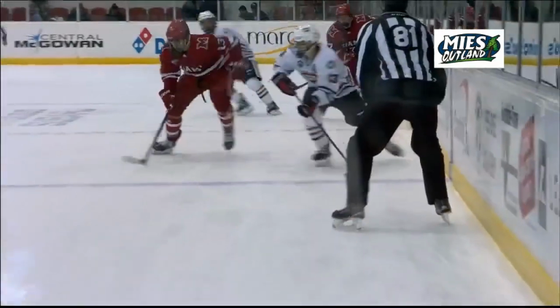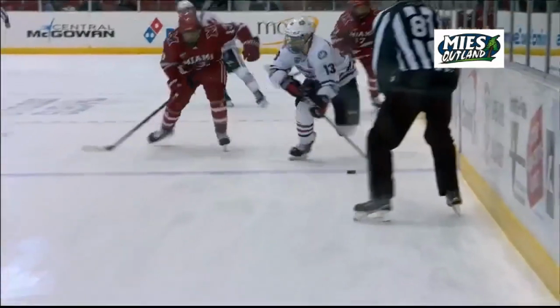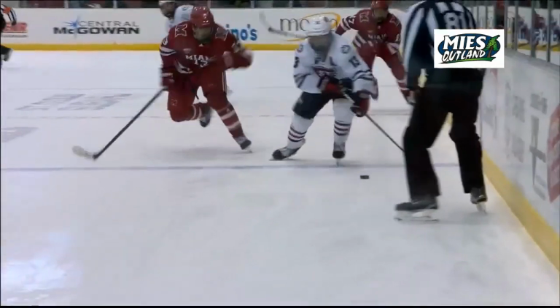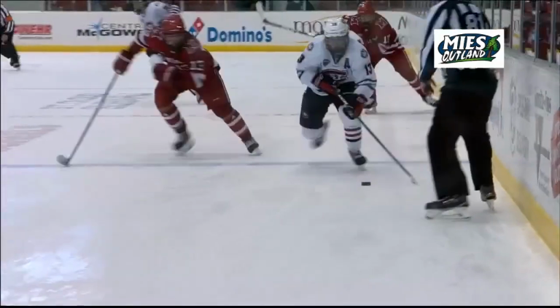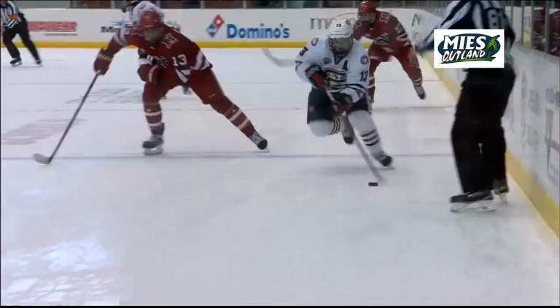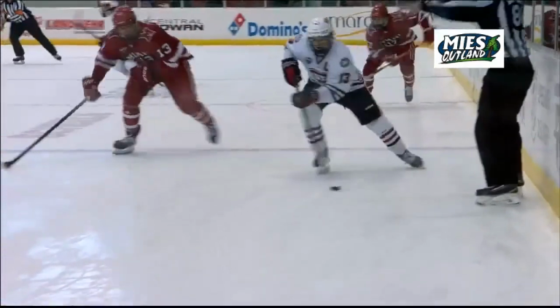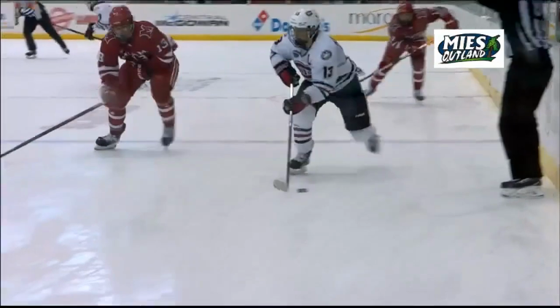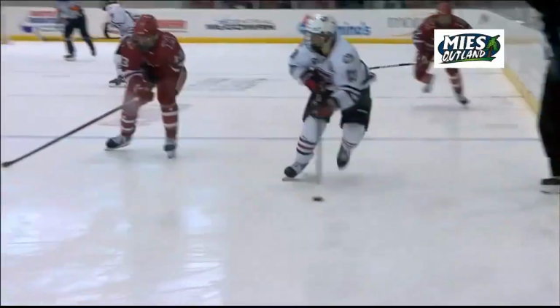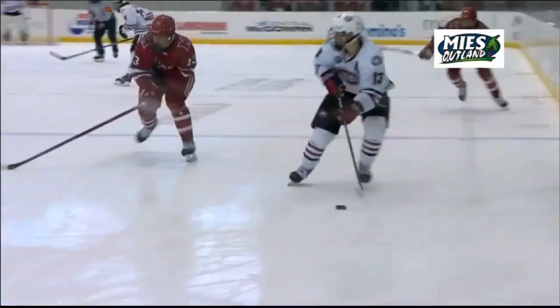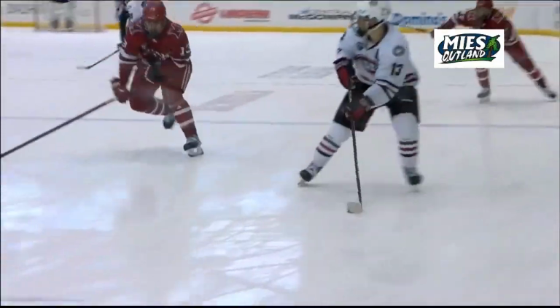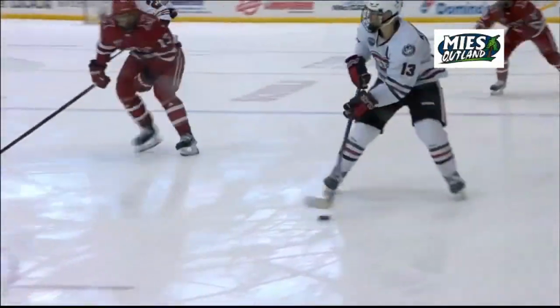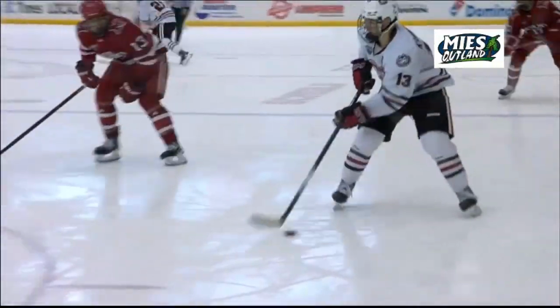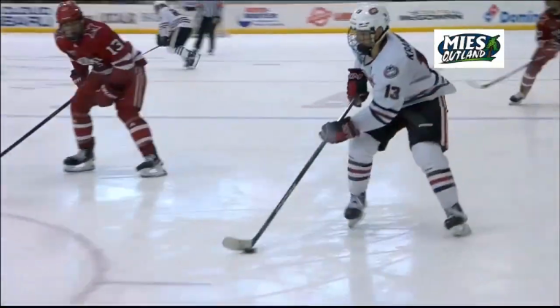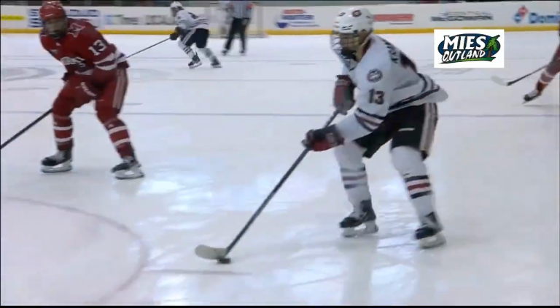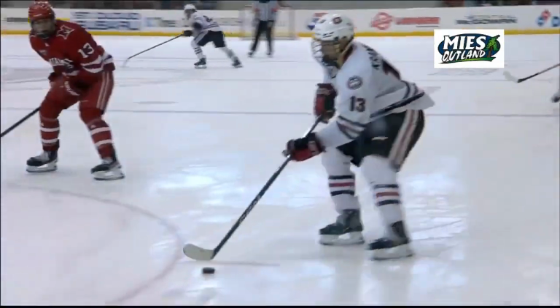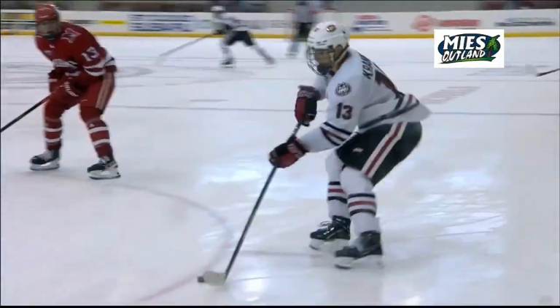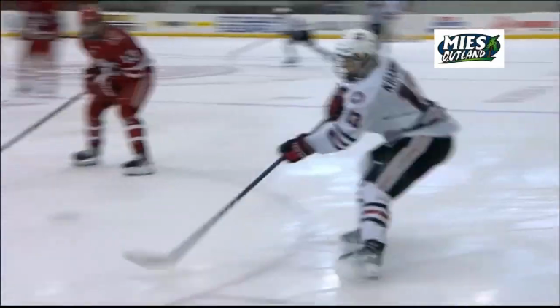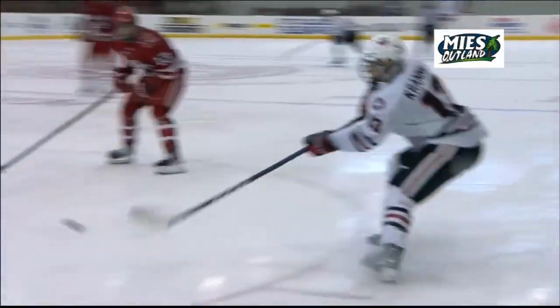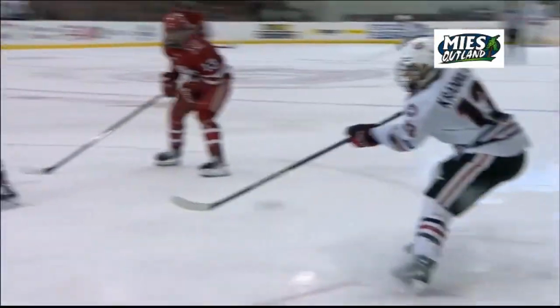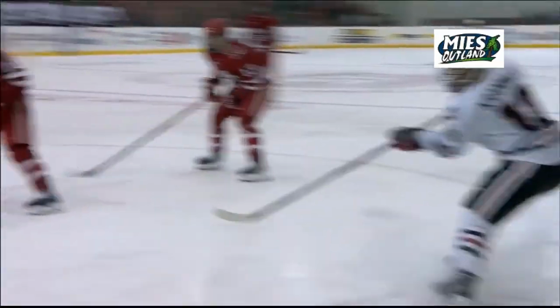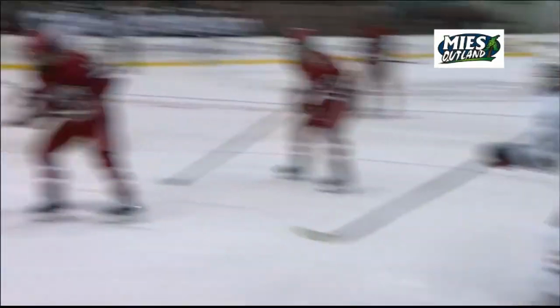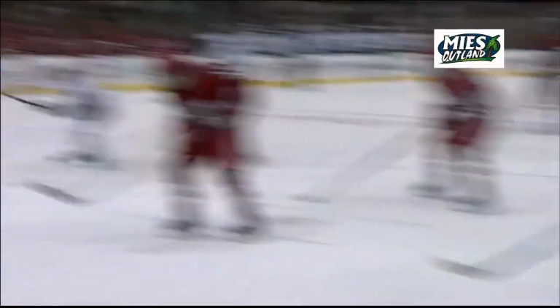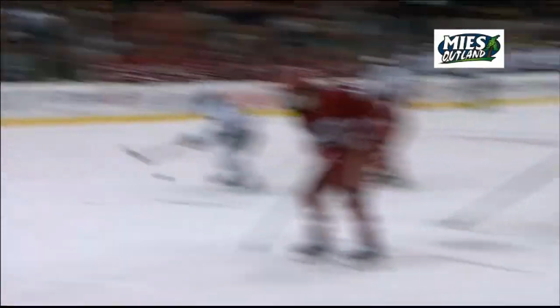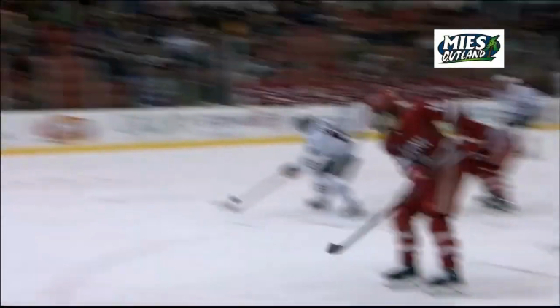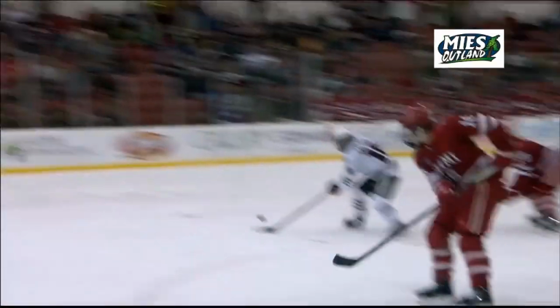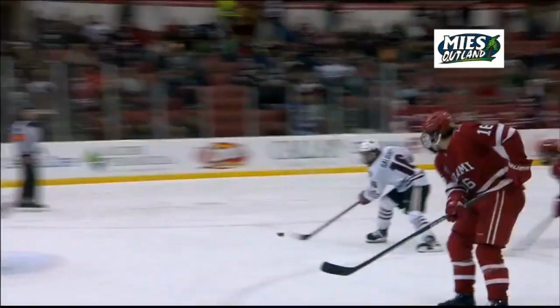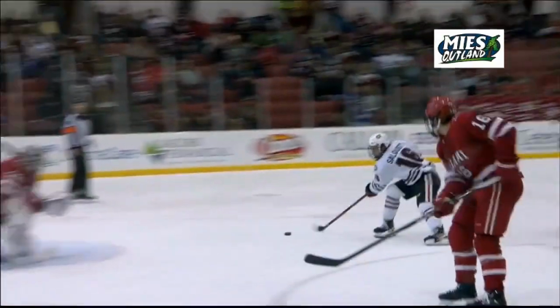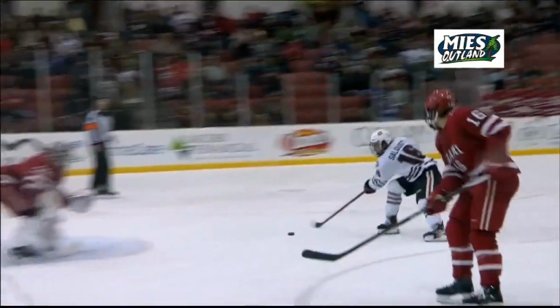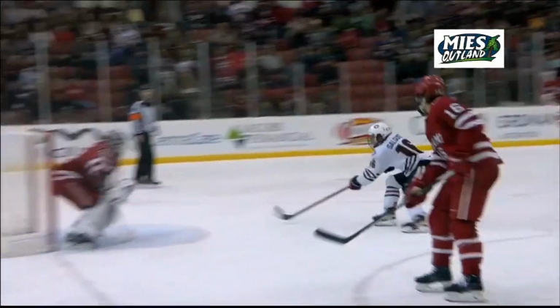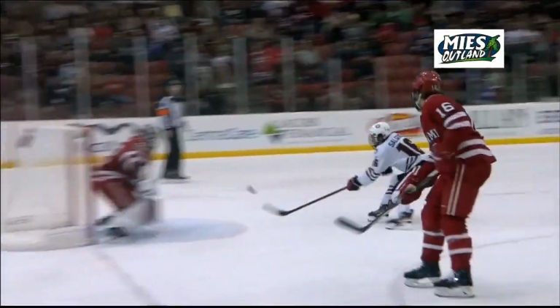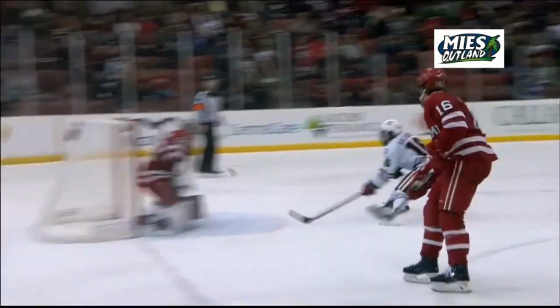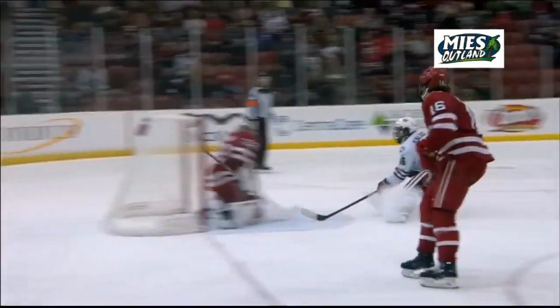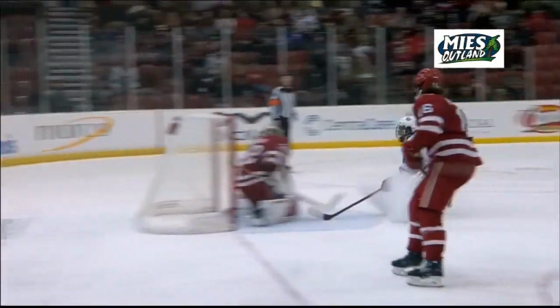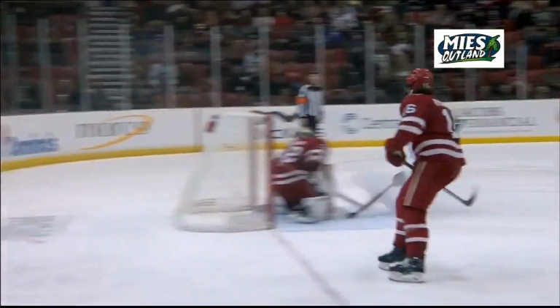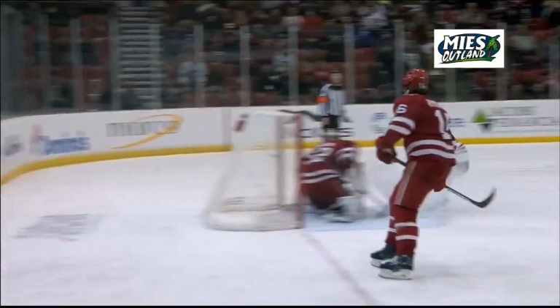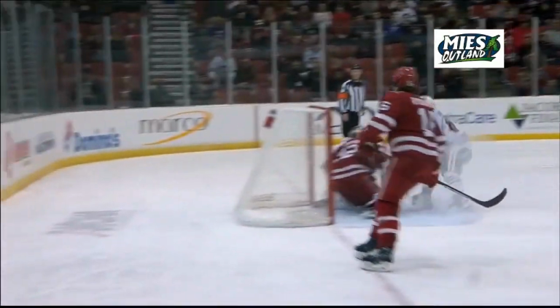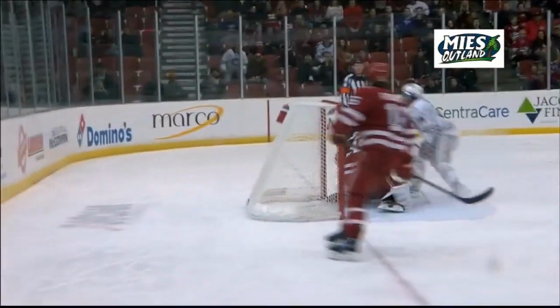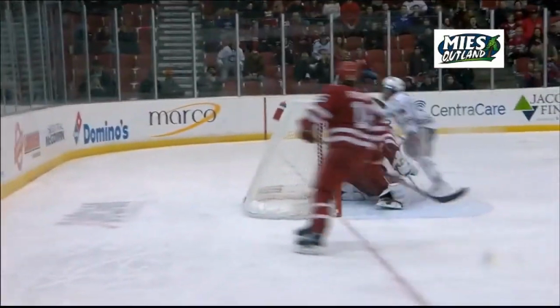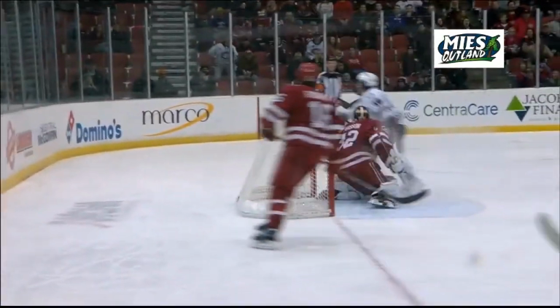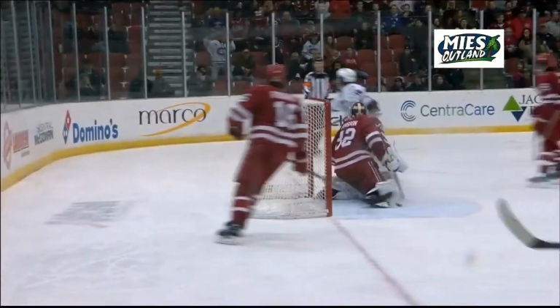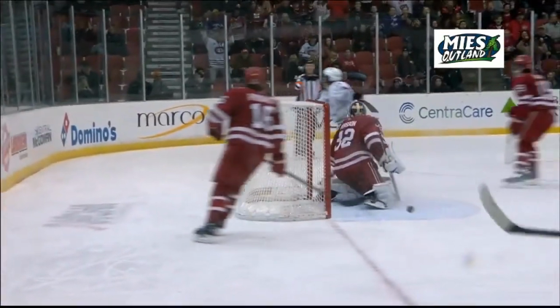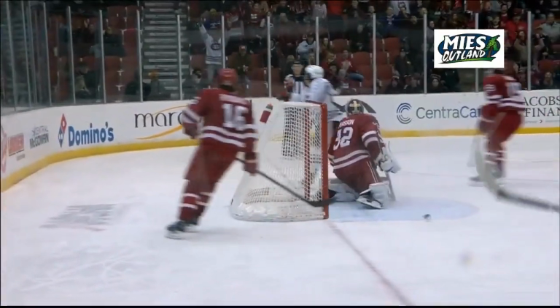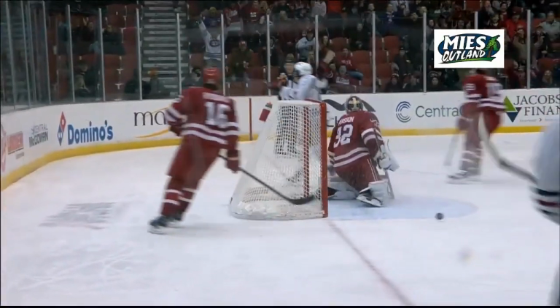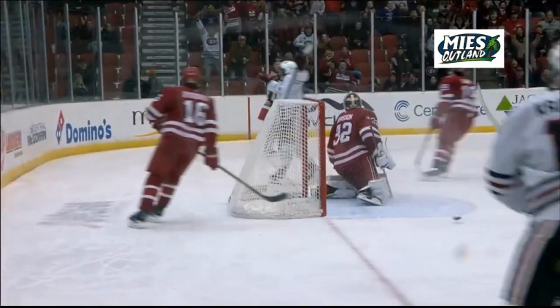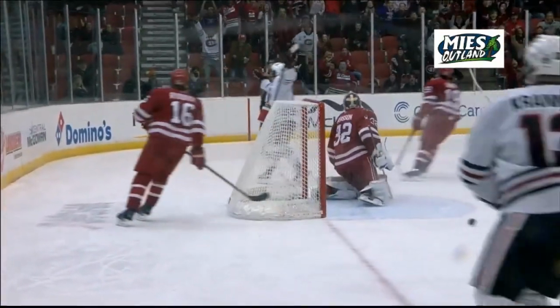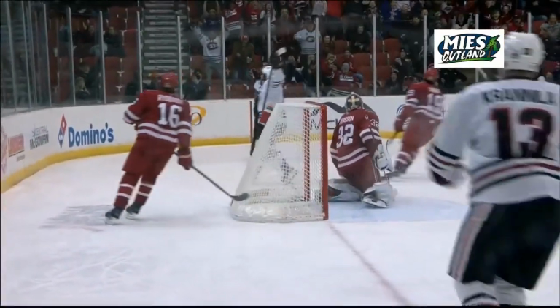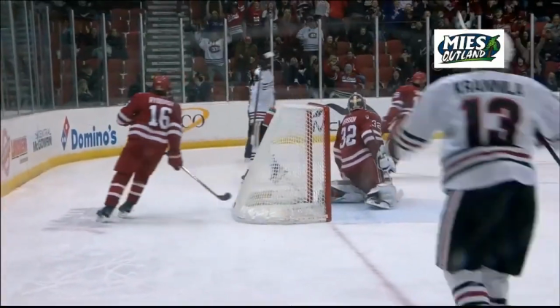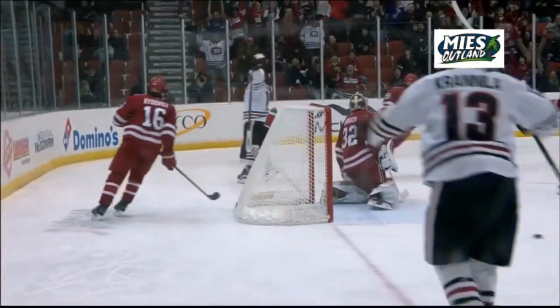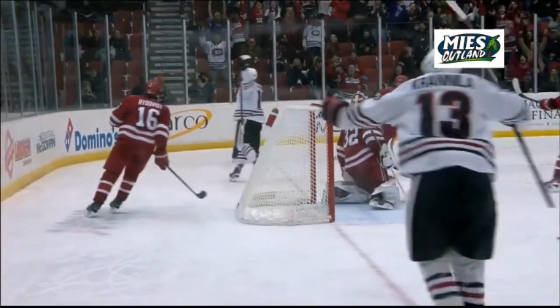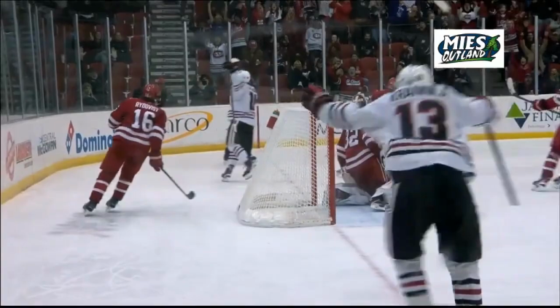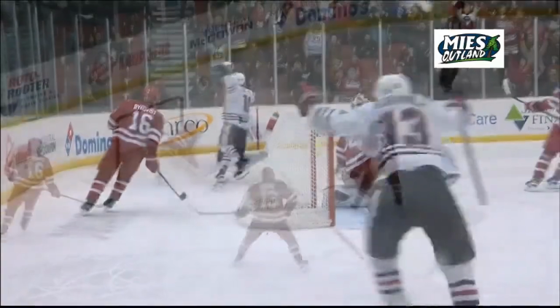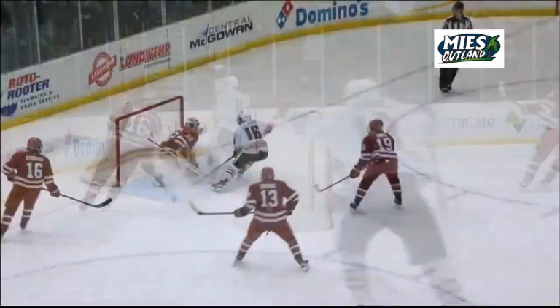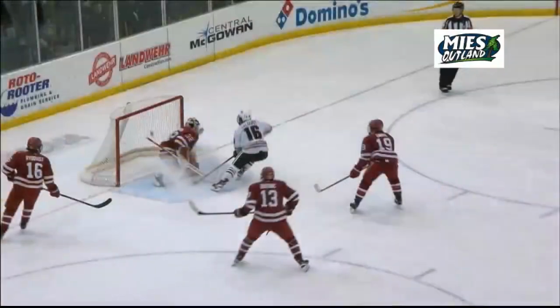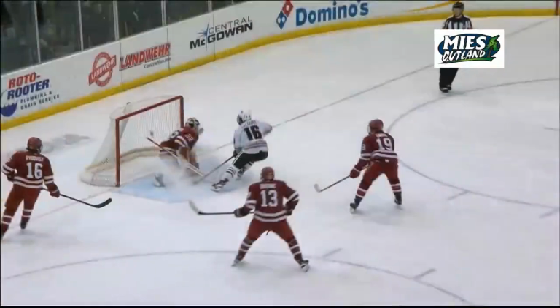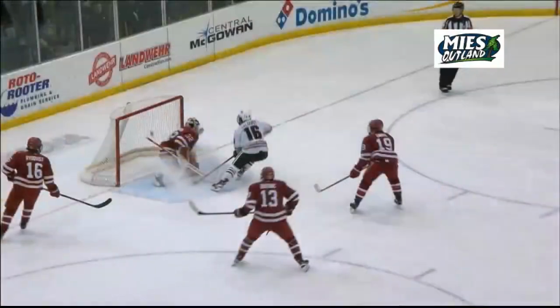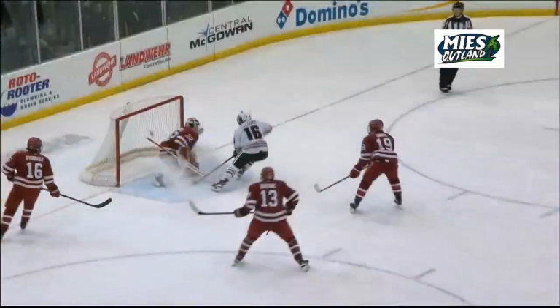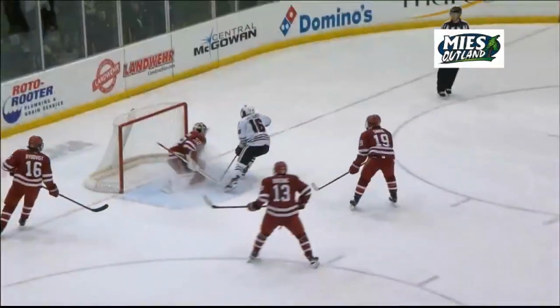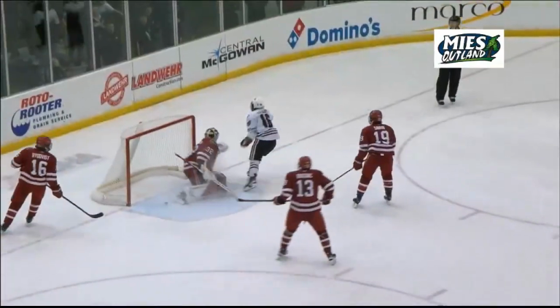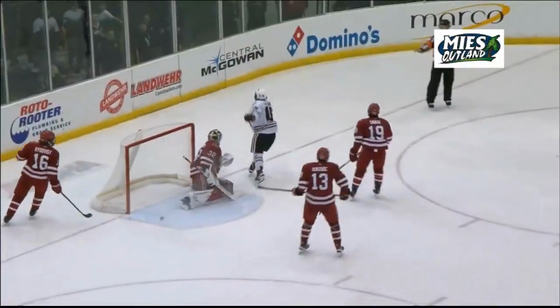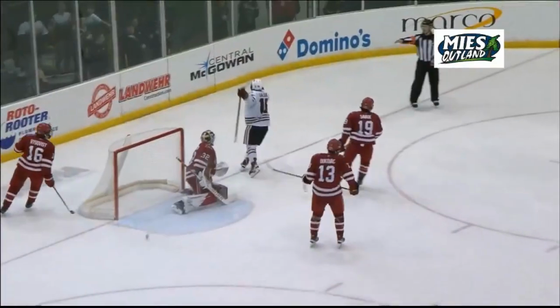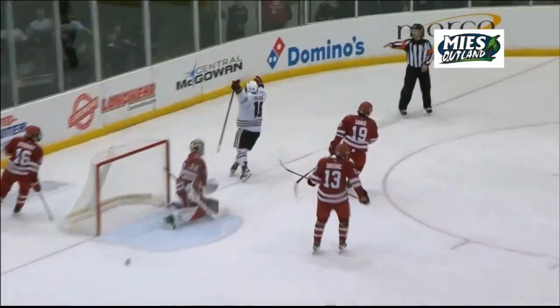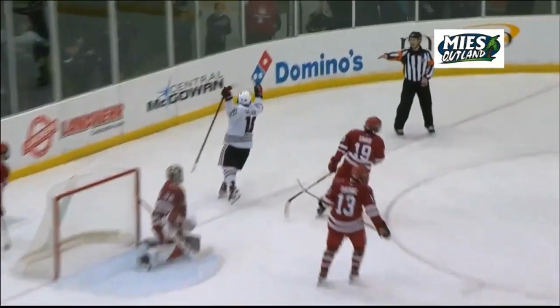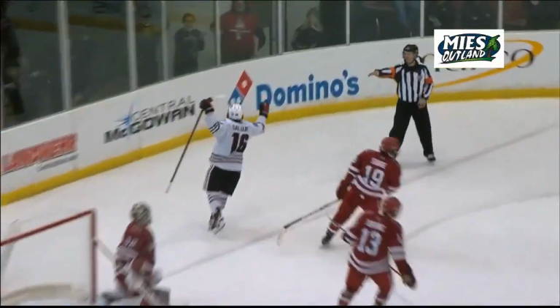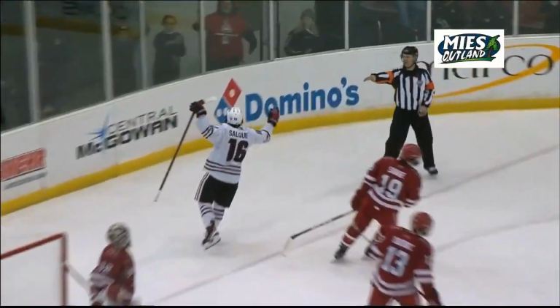No chance that goalie is going to make that save. It is a backhand tip on a bouncing puck — it is miraculous.